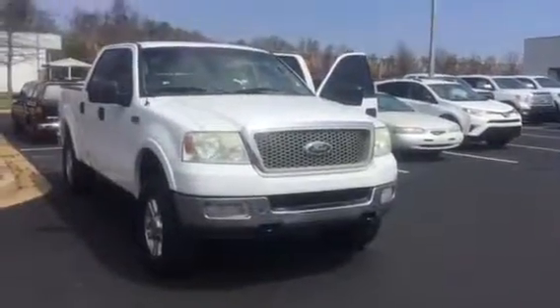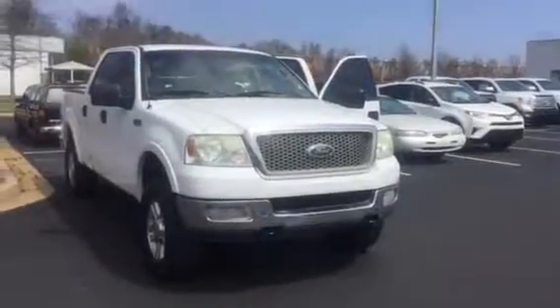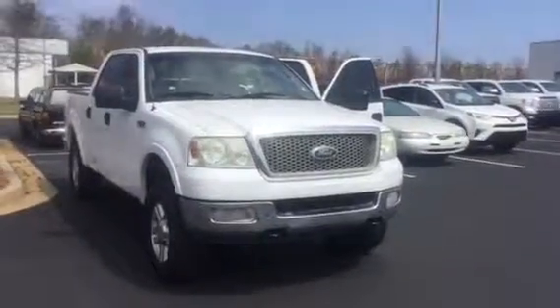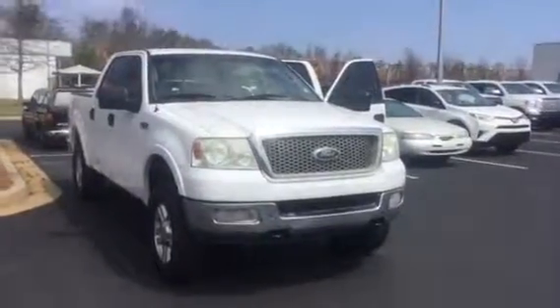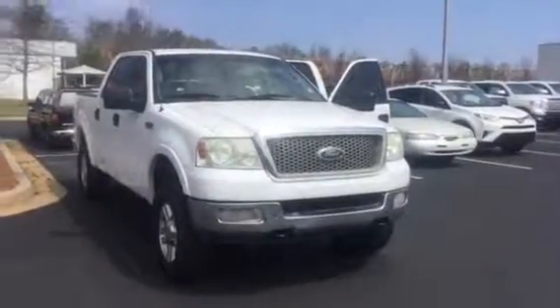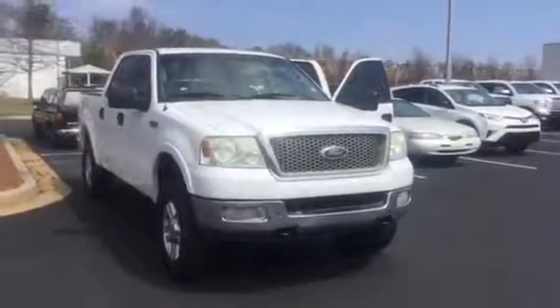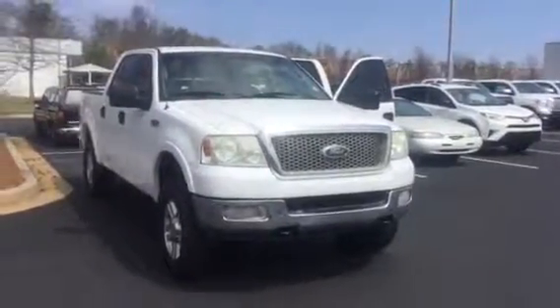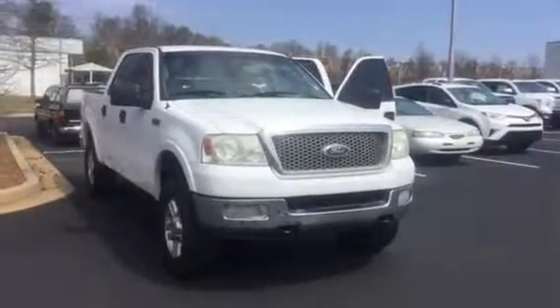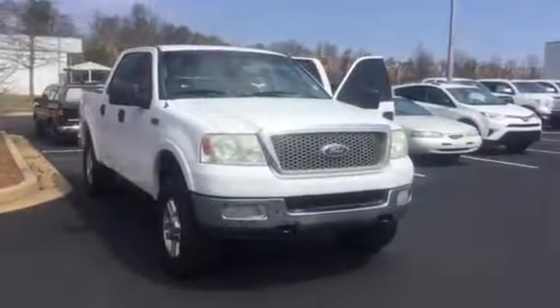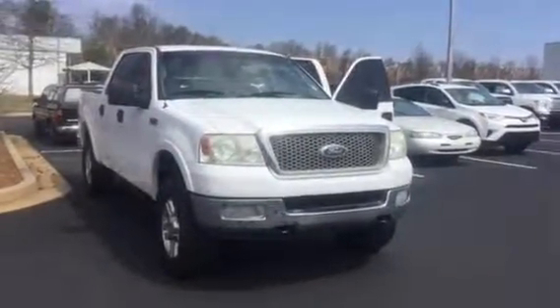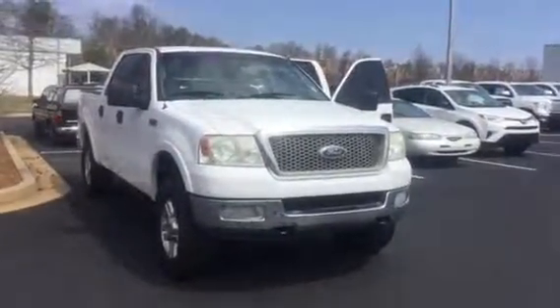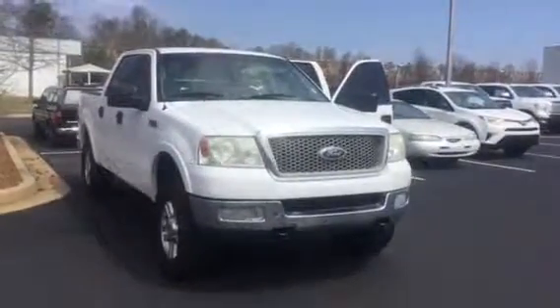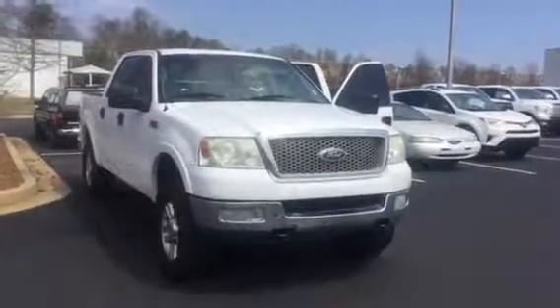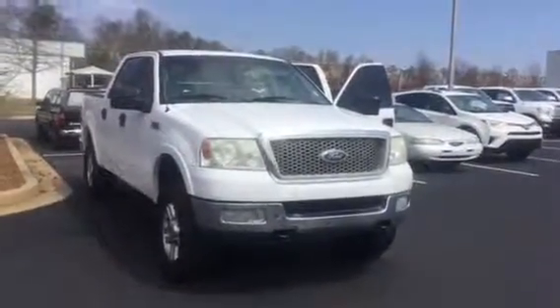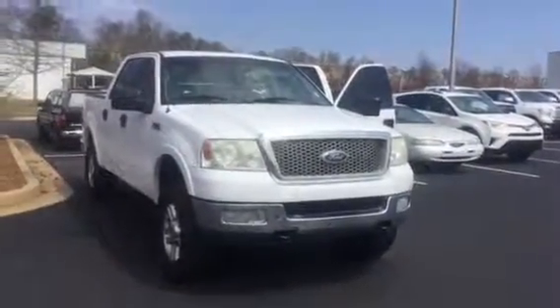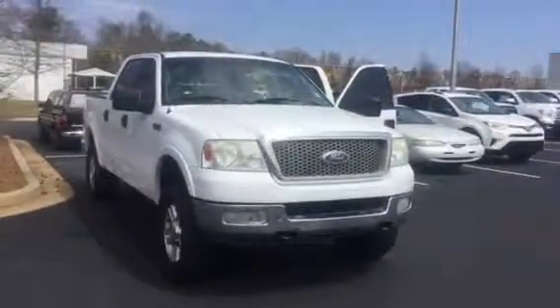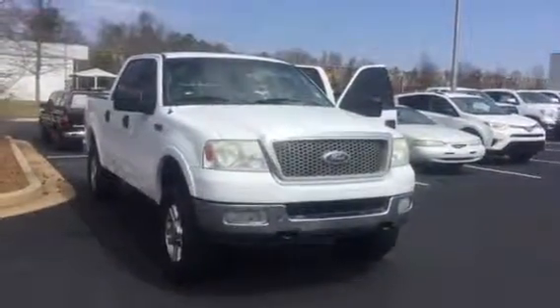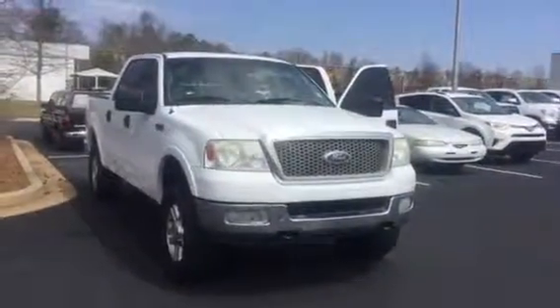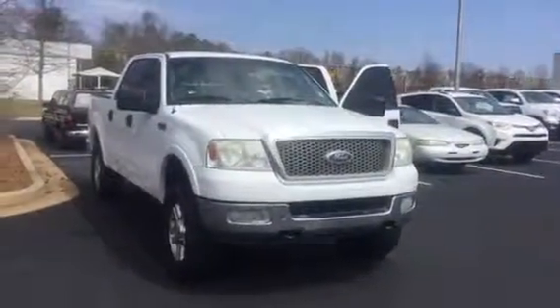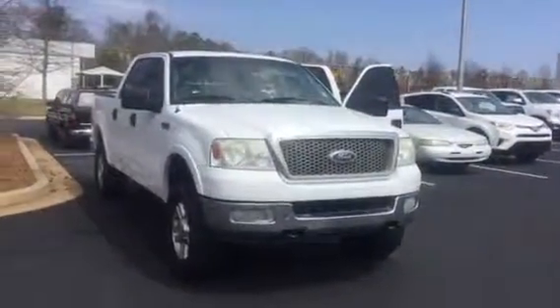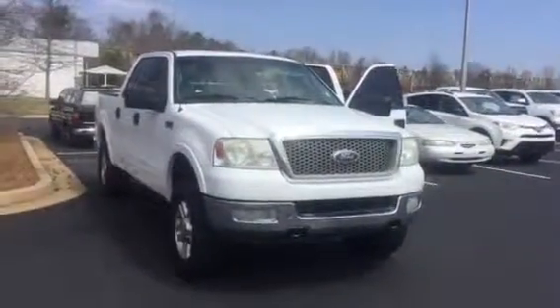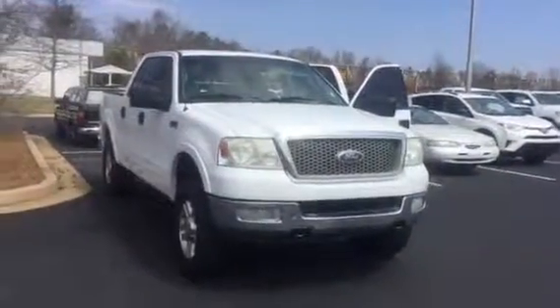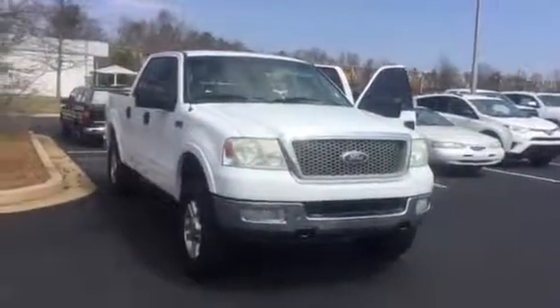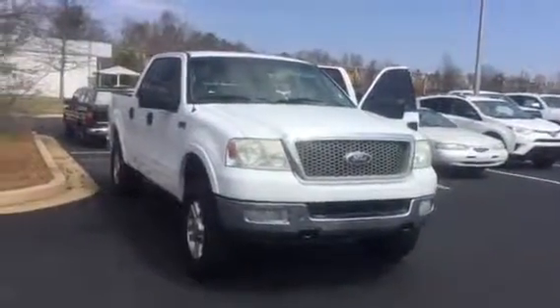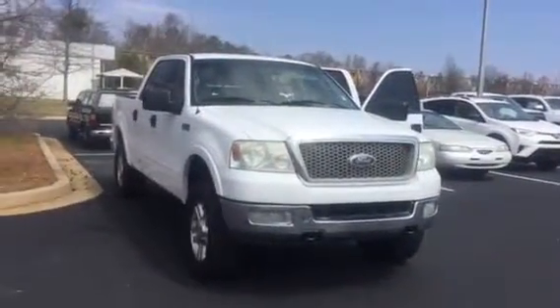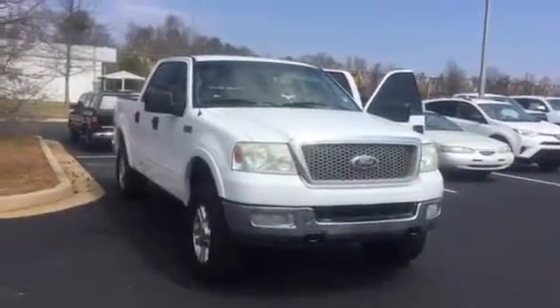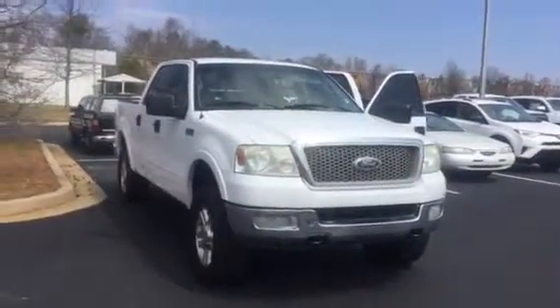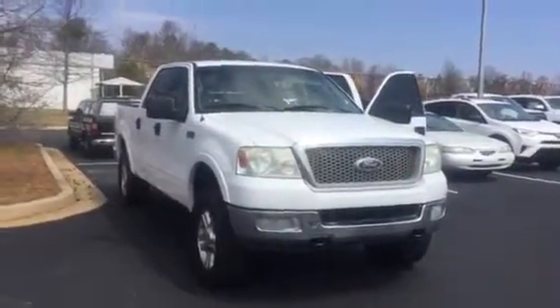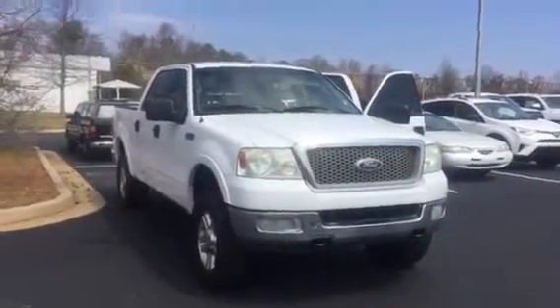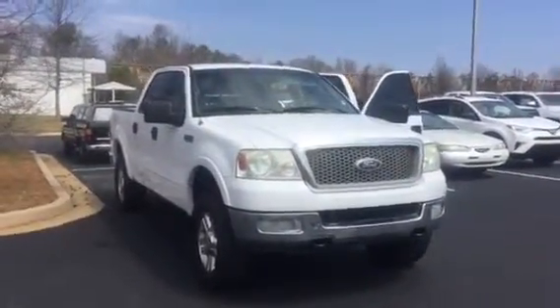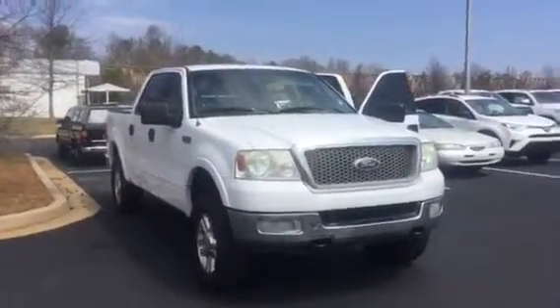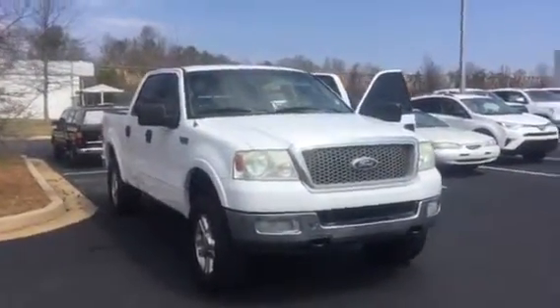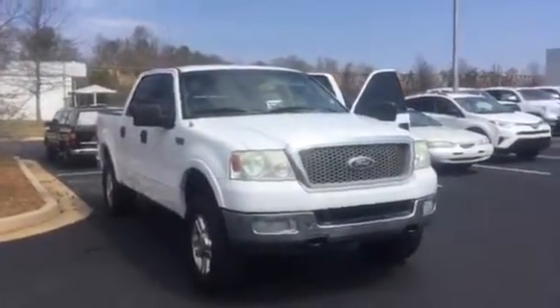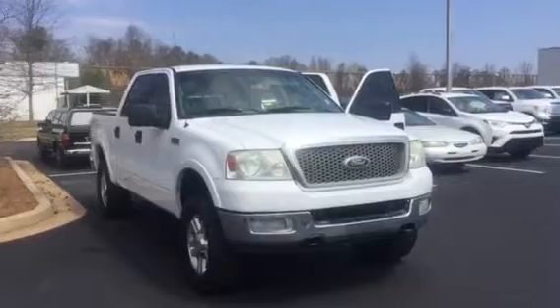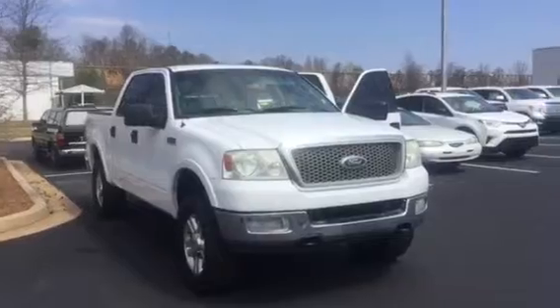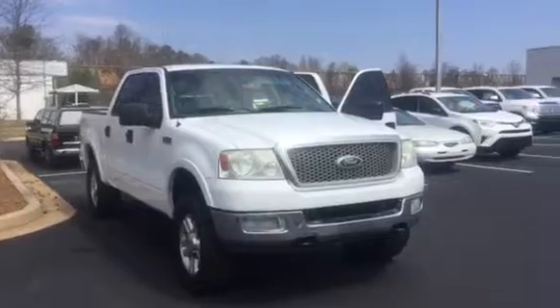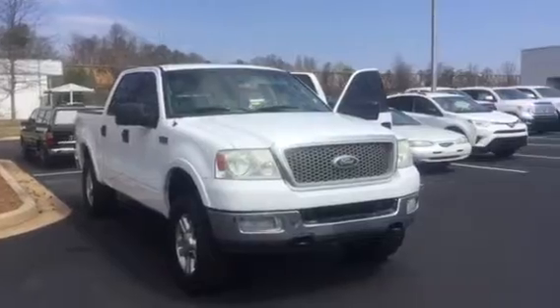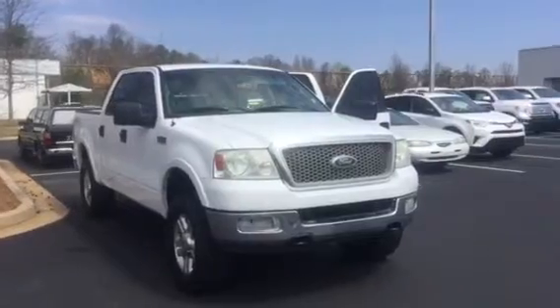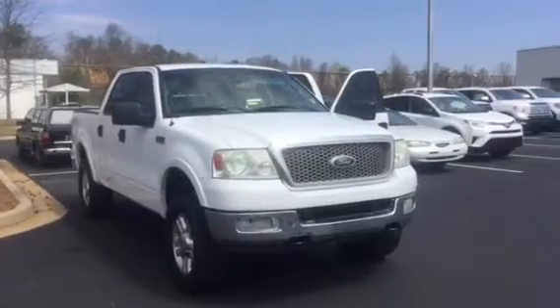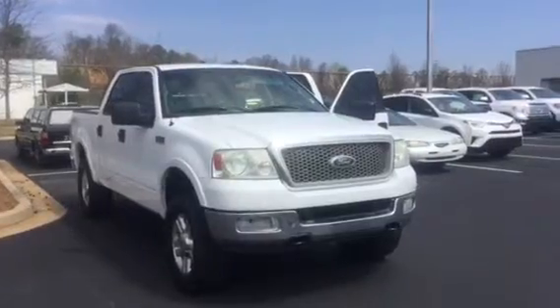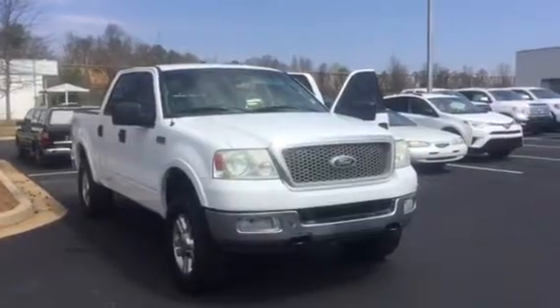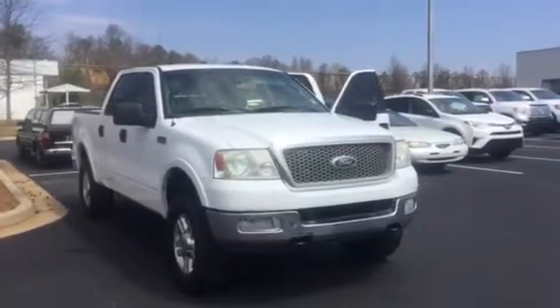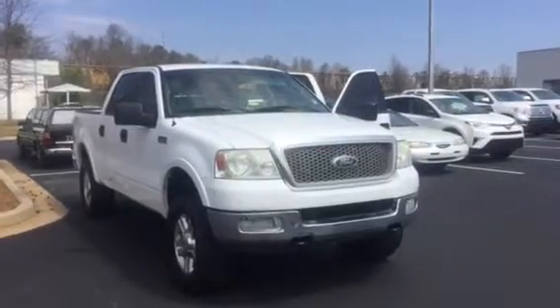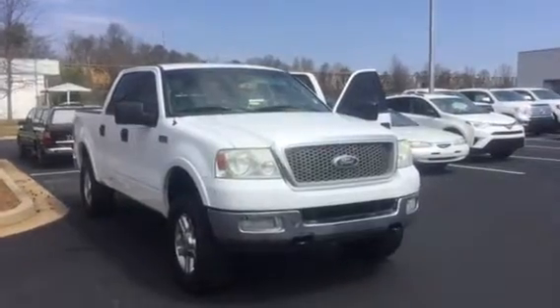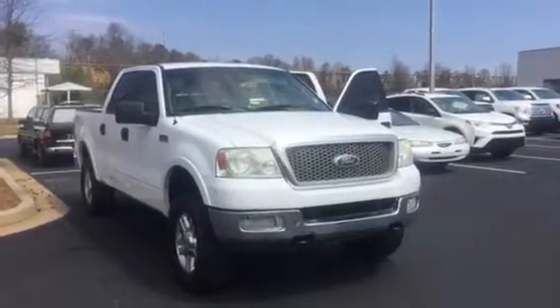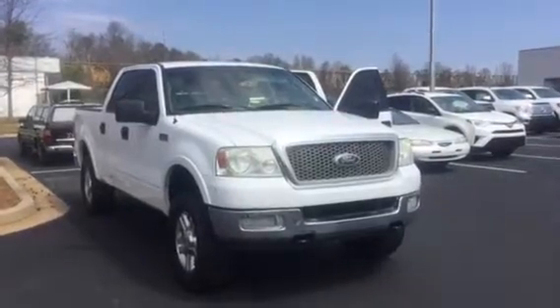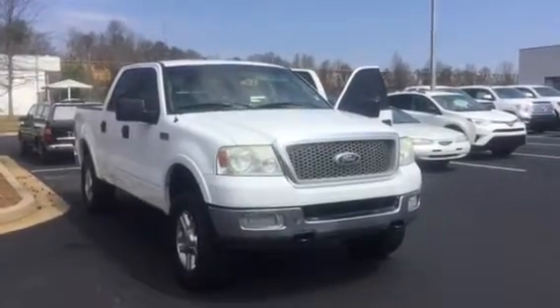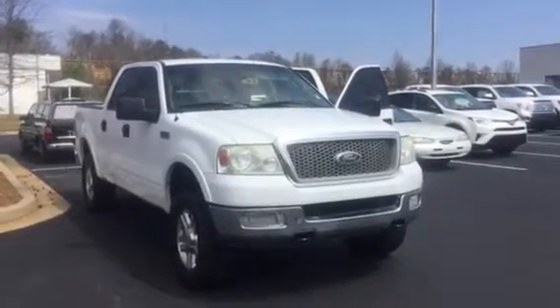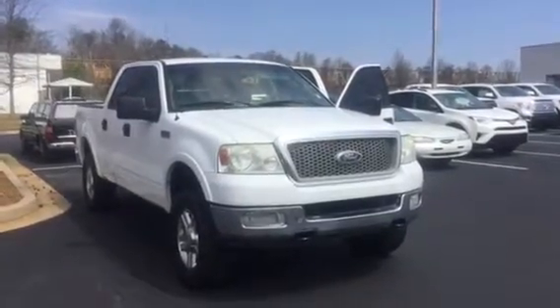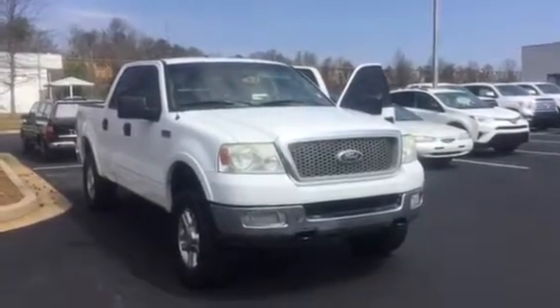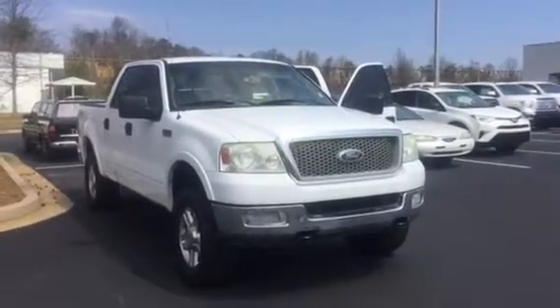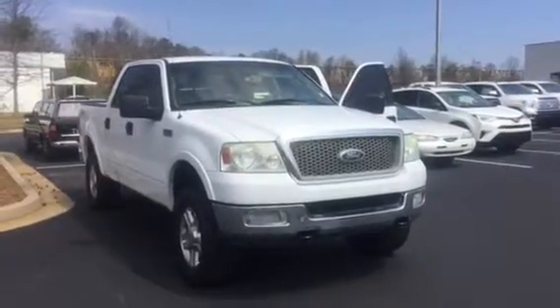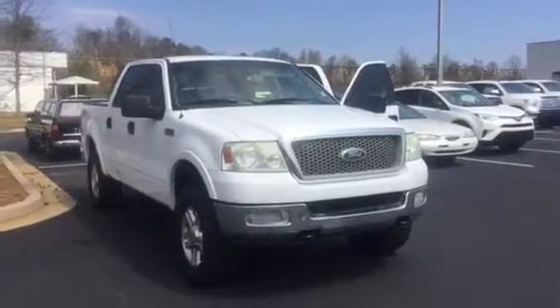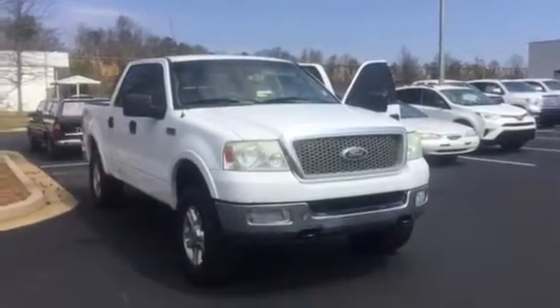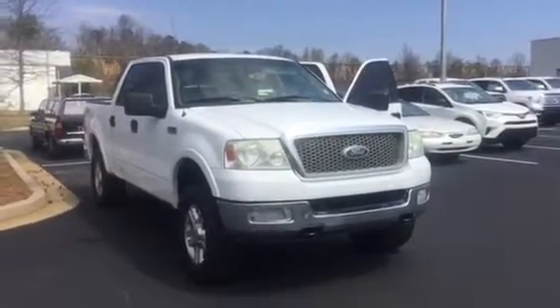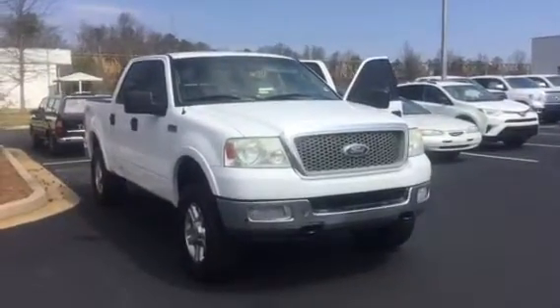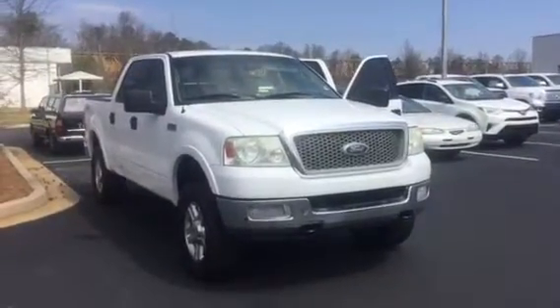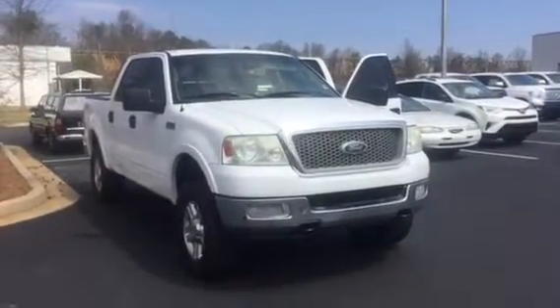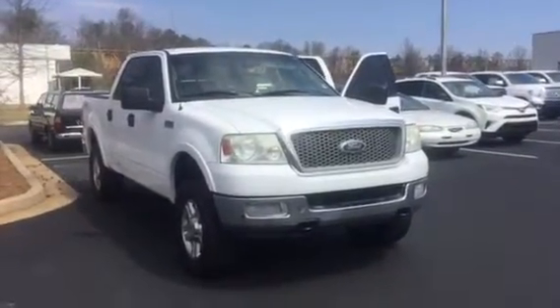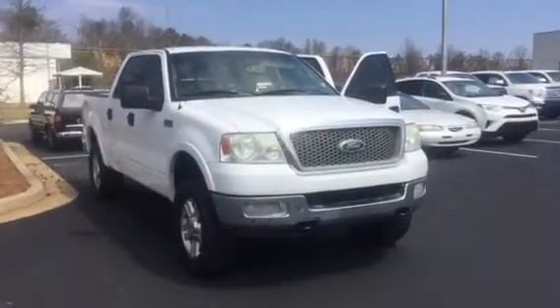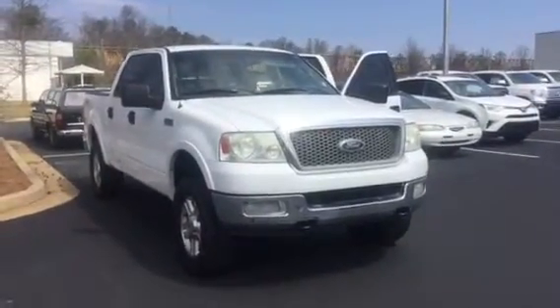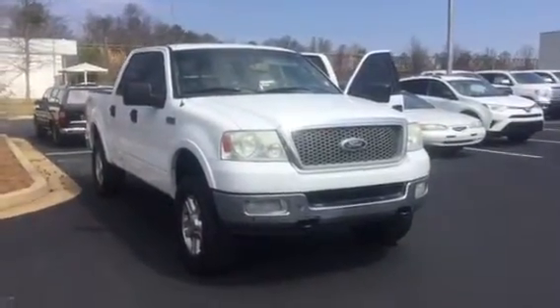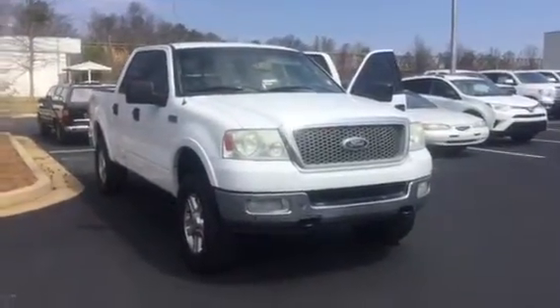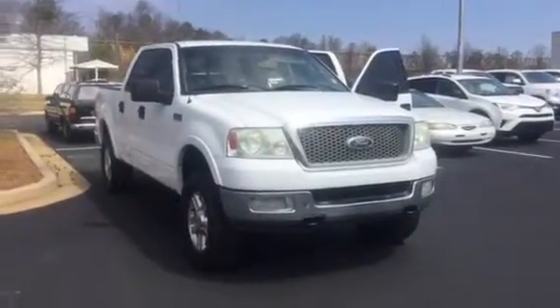Hey John, this is Wanda with LaGrange Toyota doing a short walk around on the 2004 Ford F-150. This is a Lariat four-wheel drive.